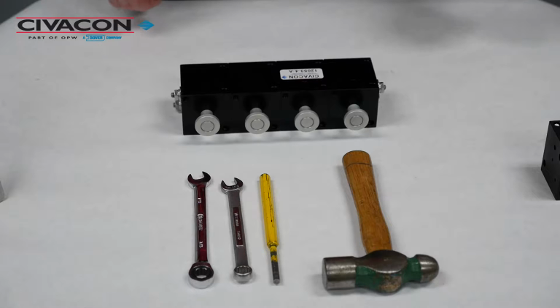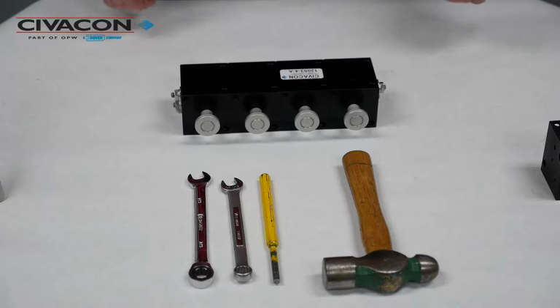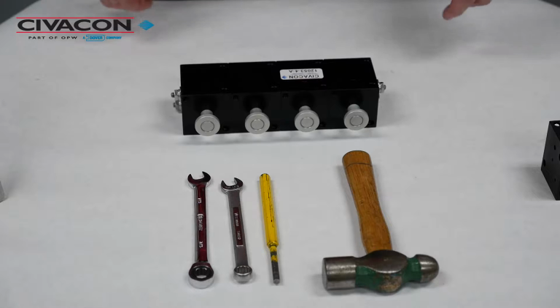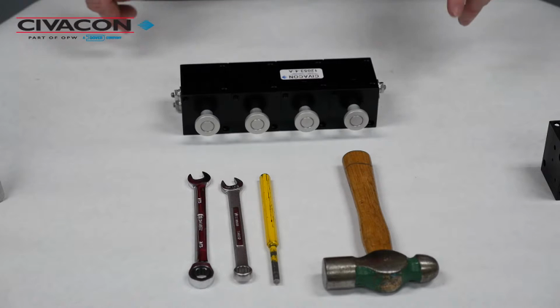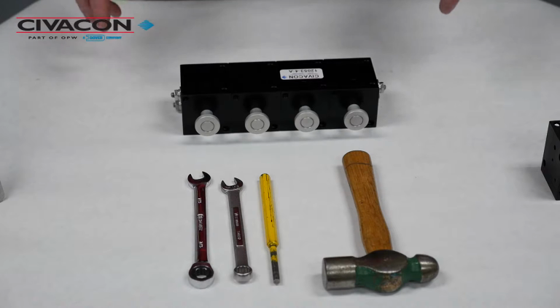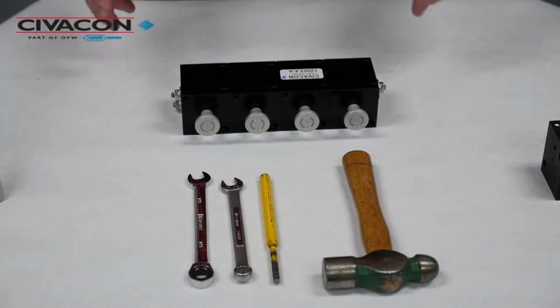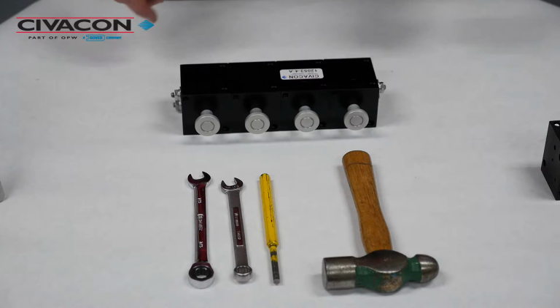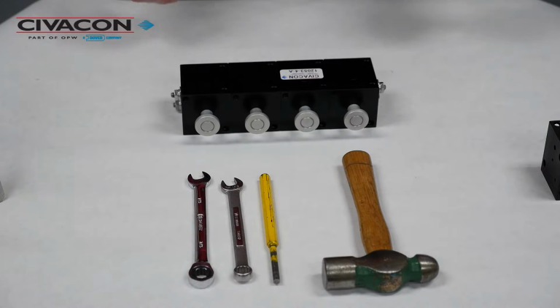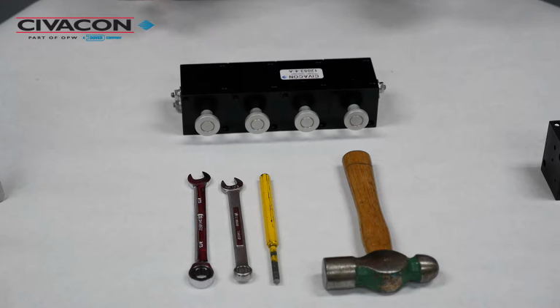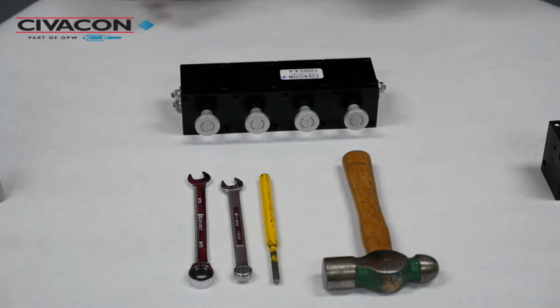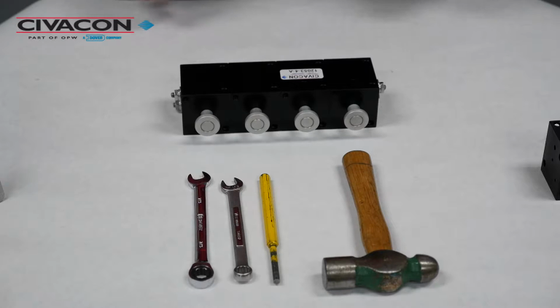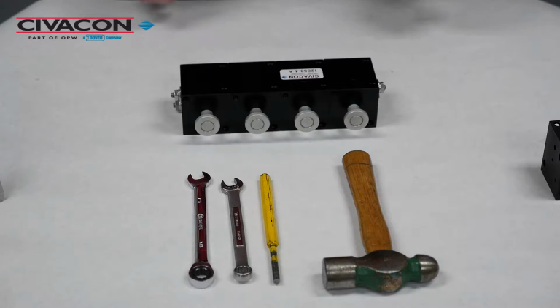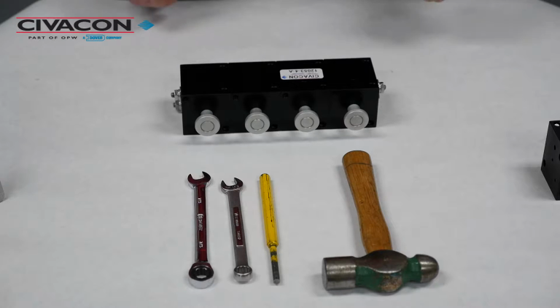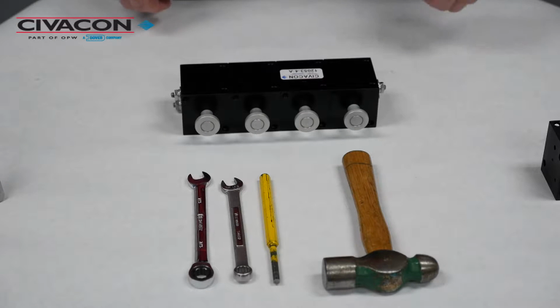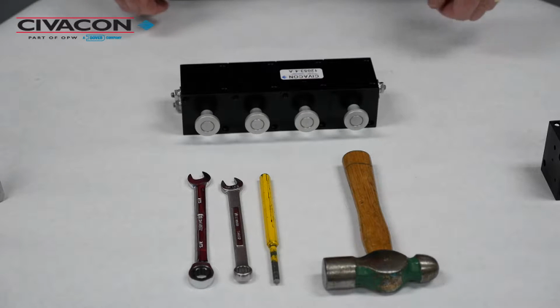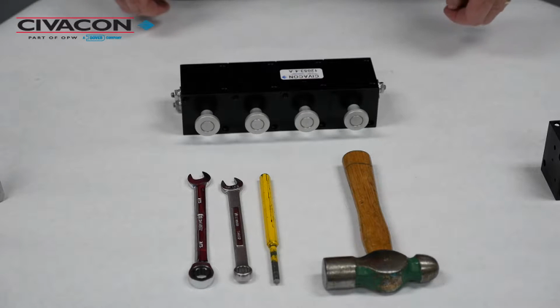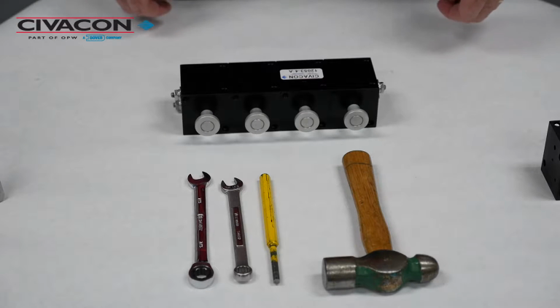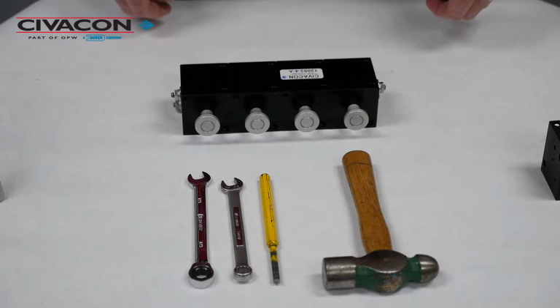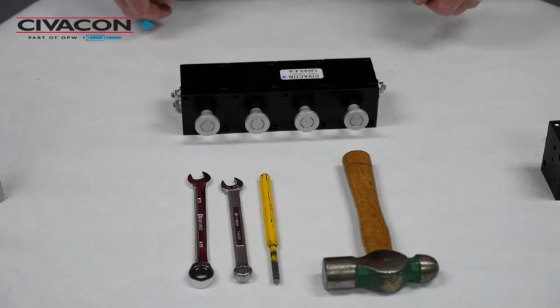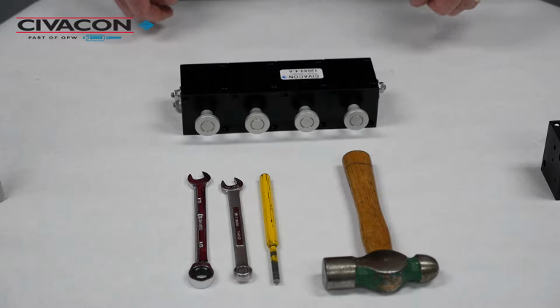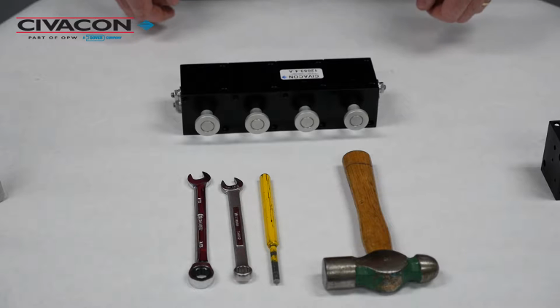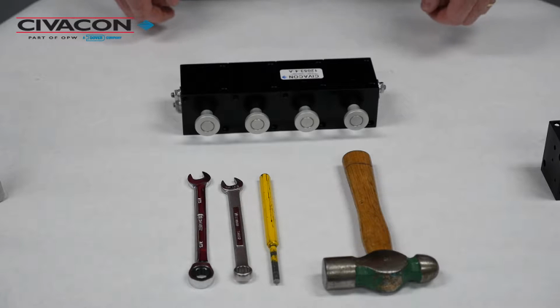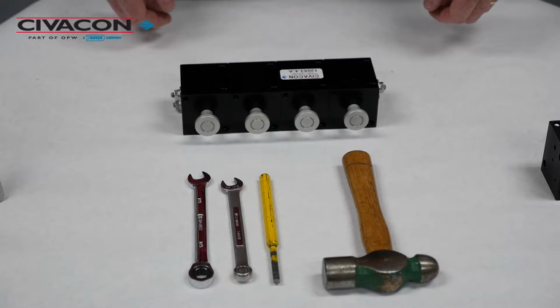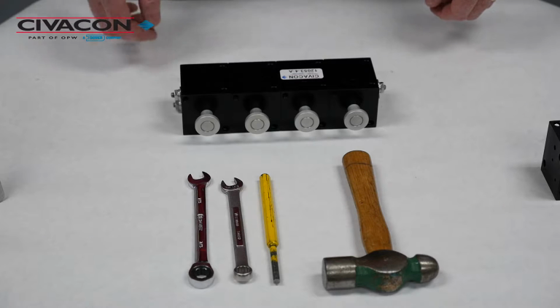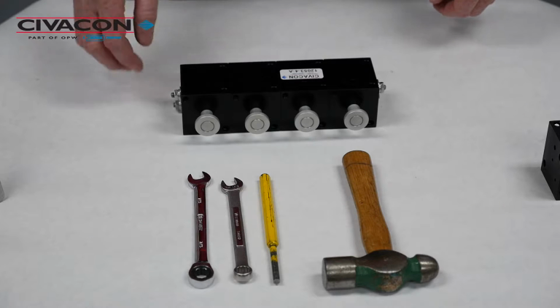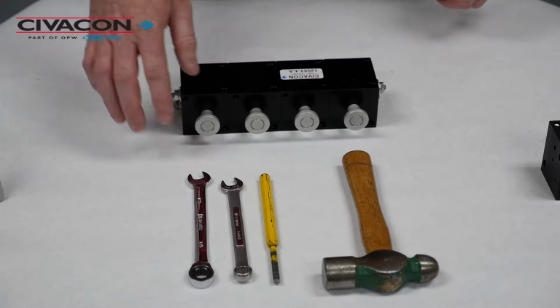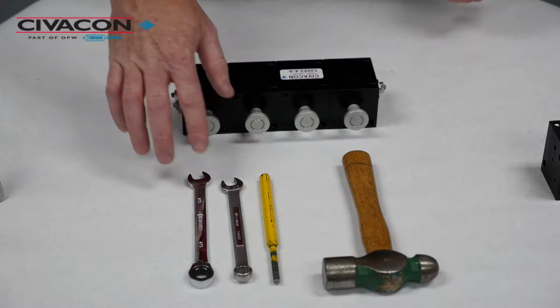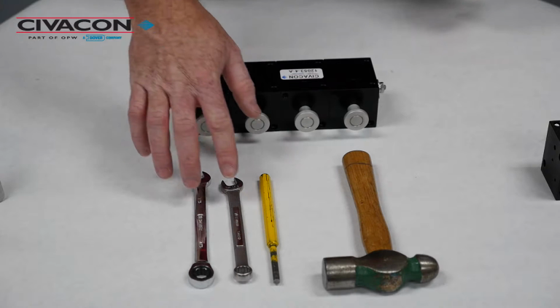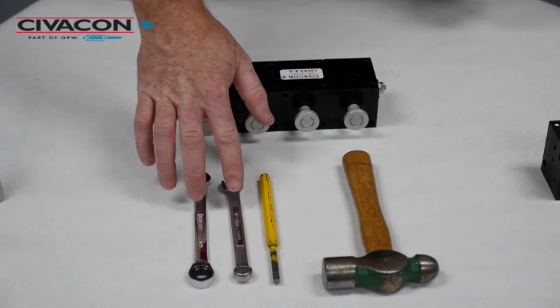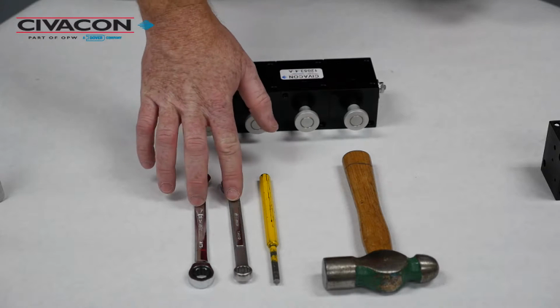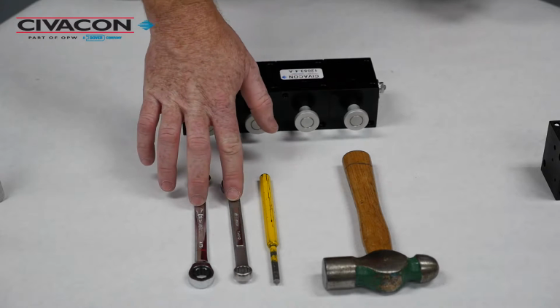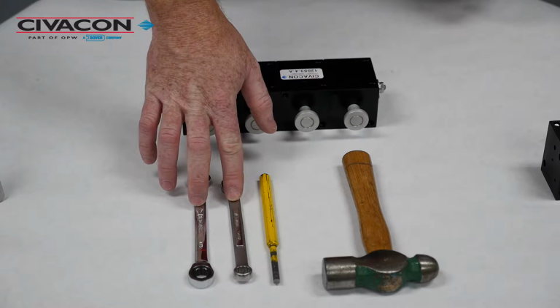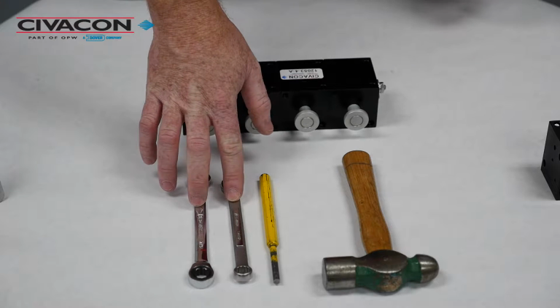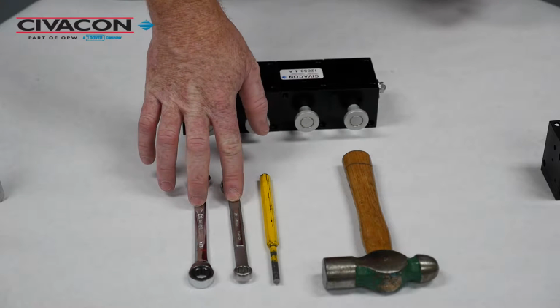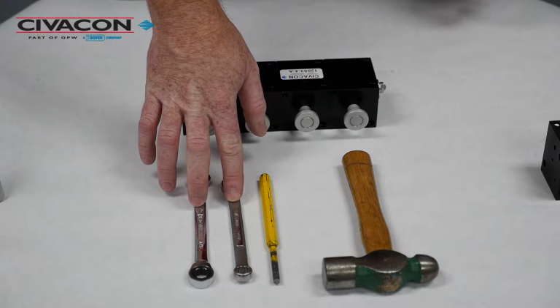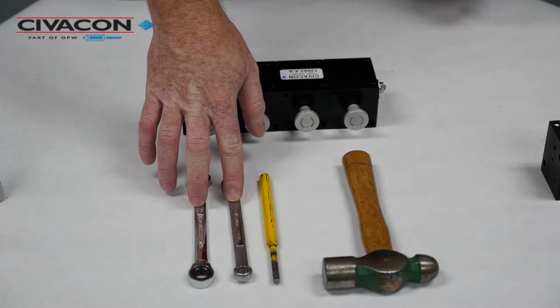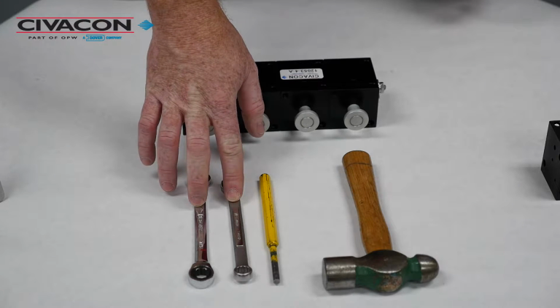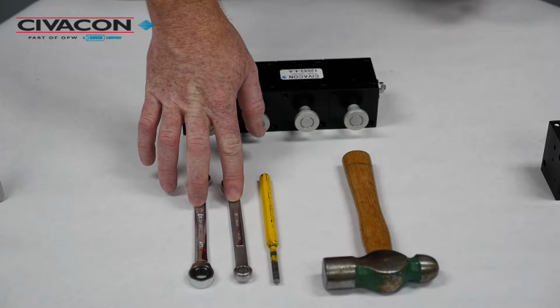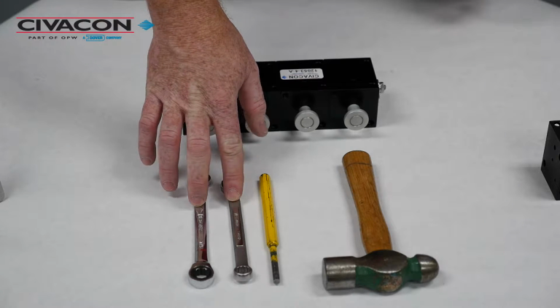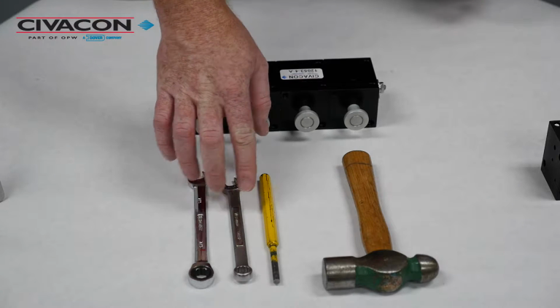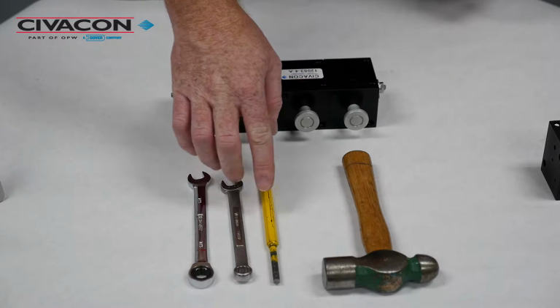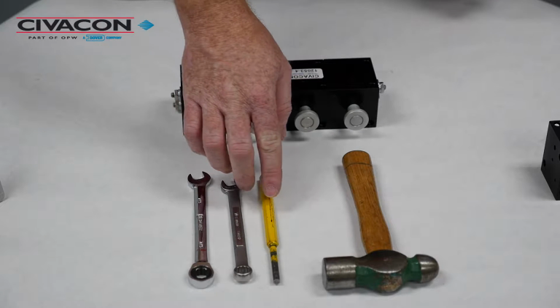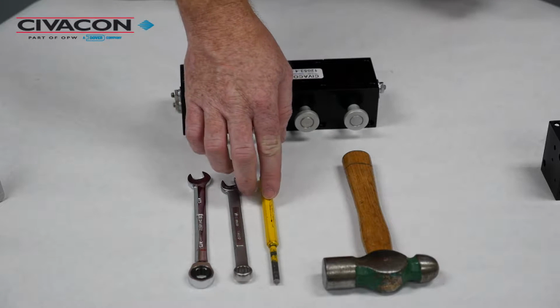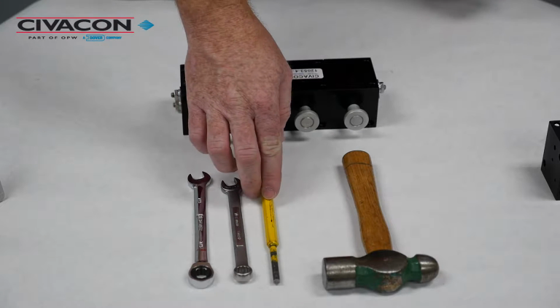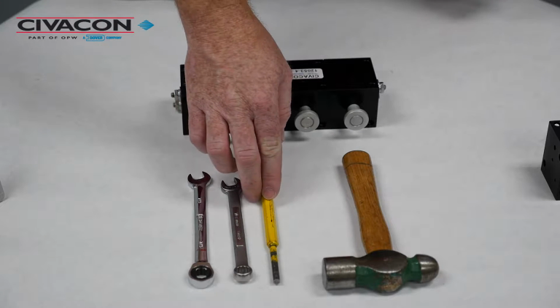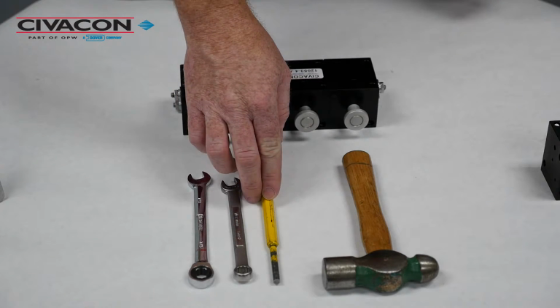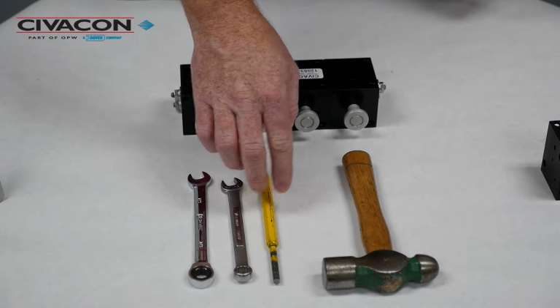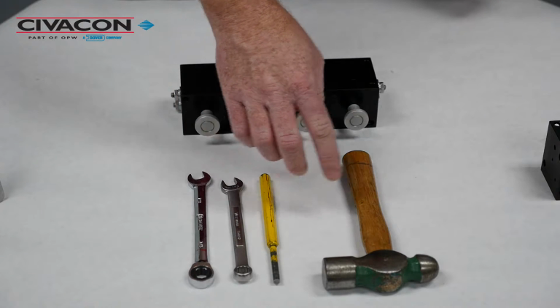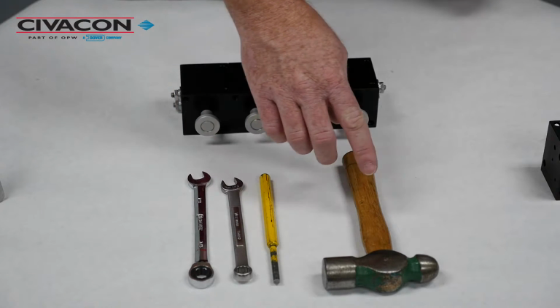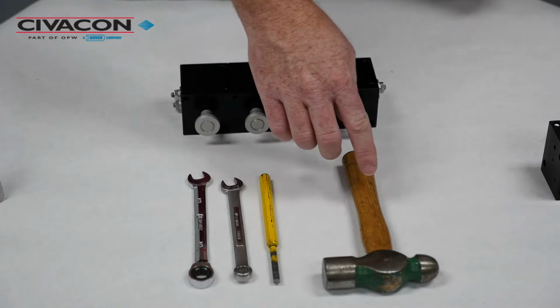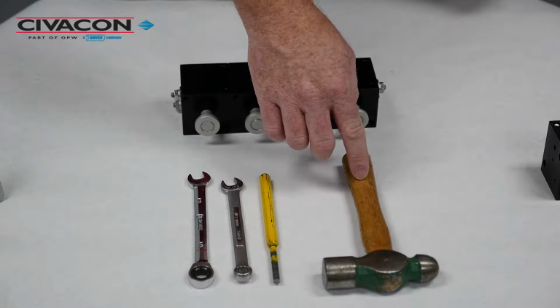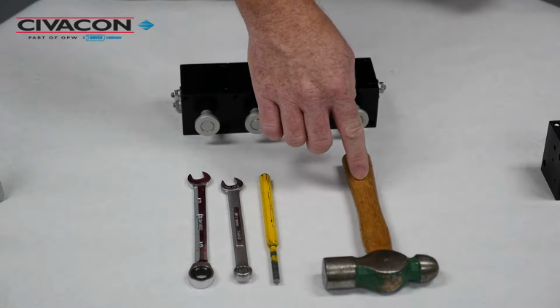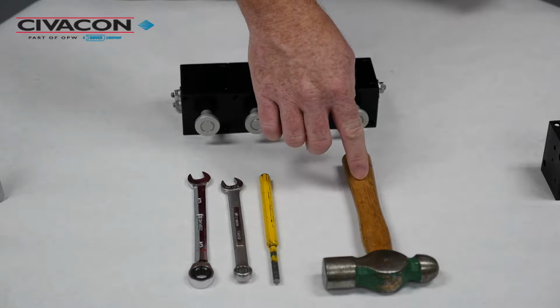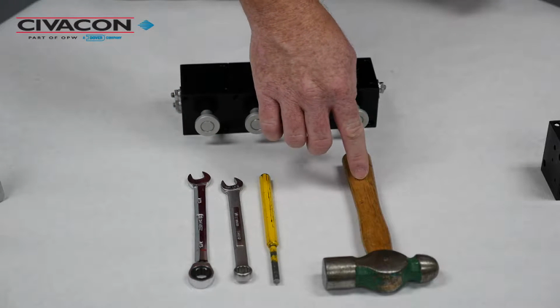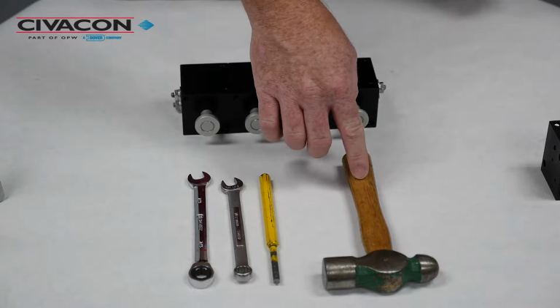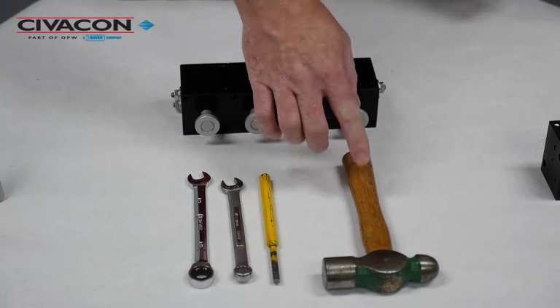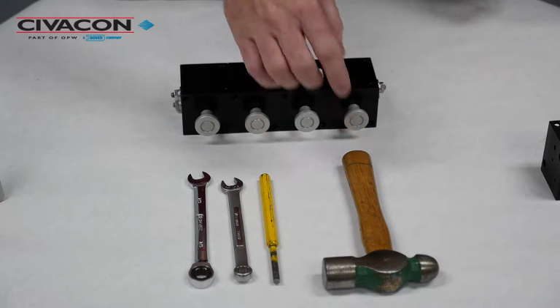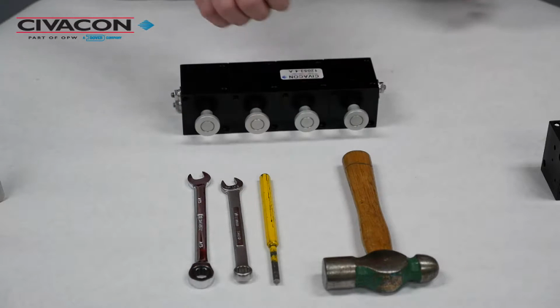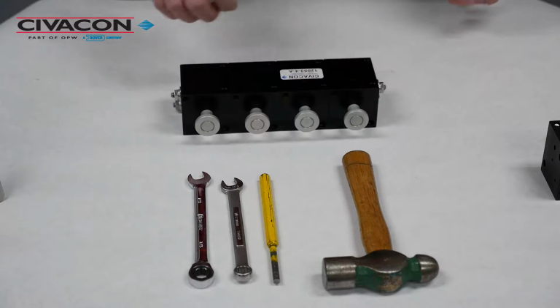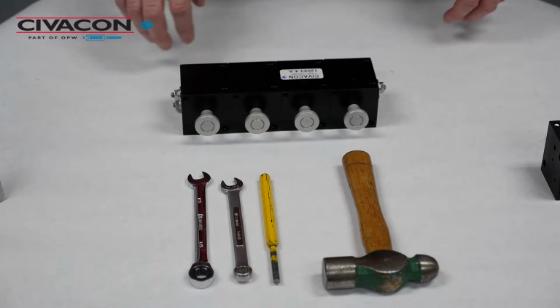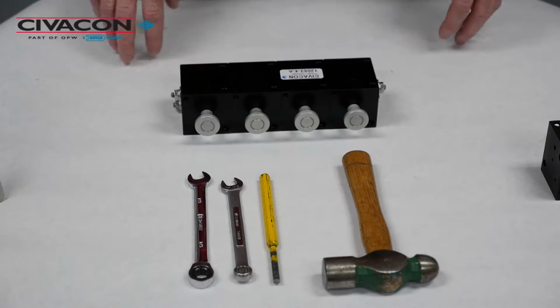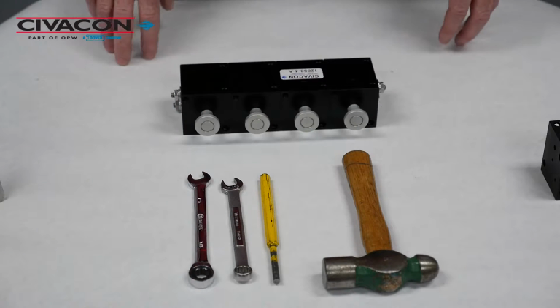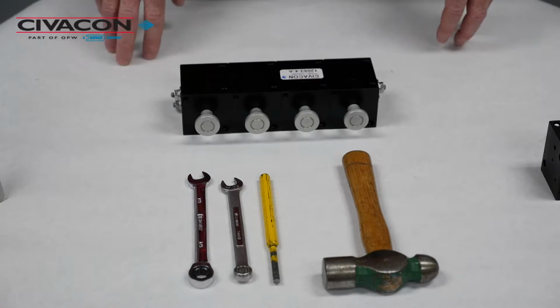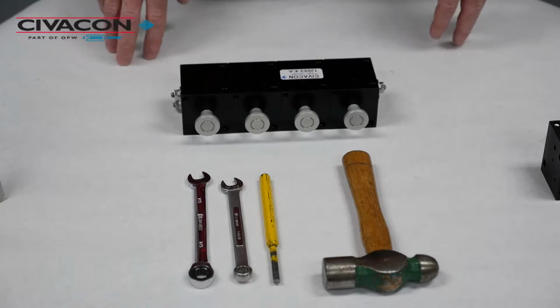The tools required for this repair procedure are two 7/16 wrenches, a drift punch, and a small hammer.